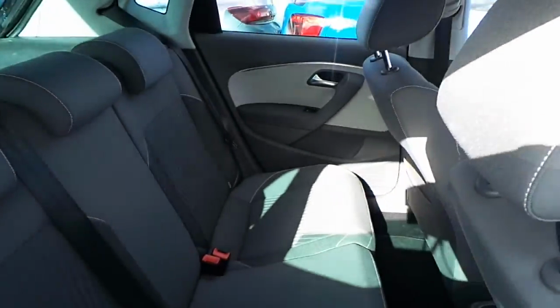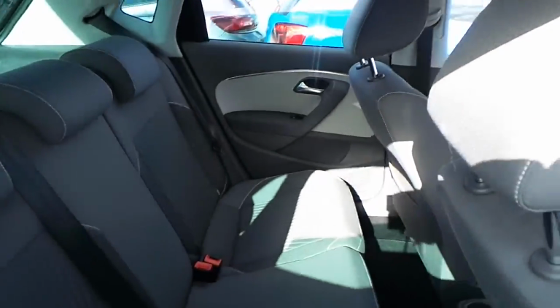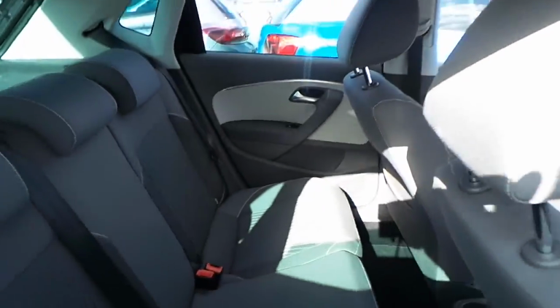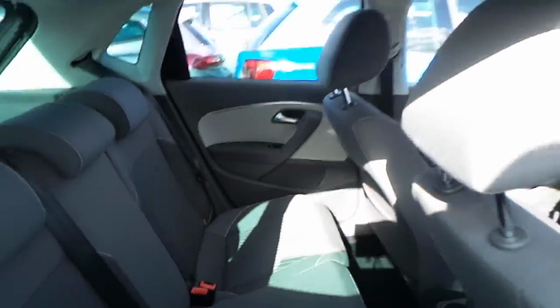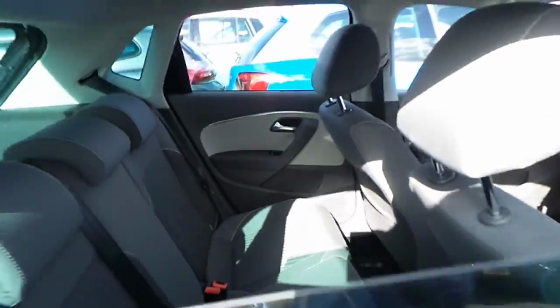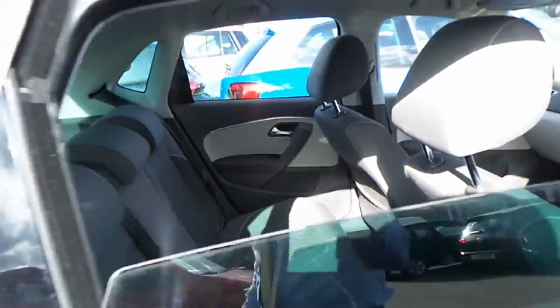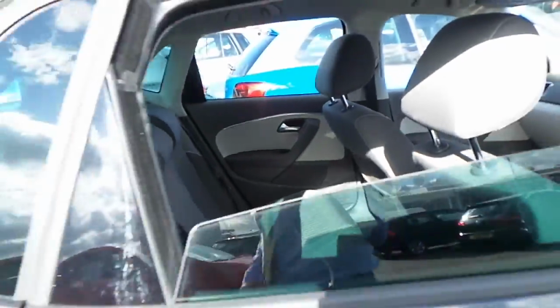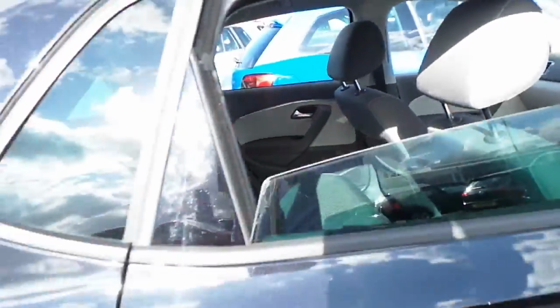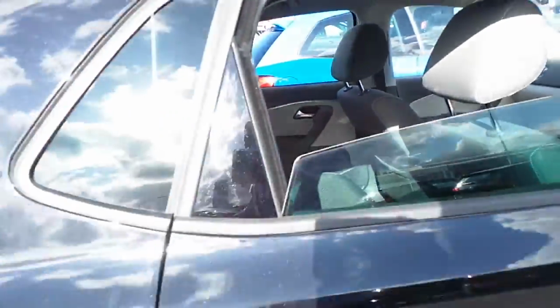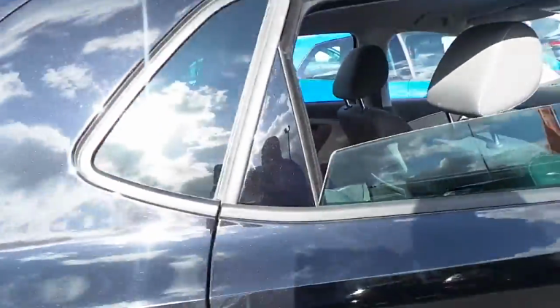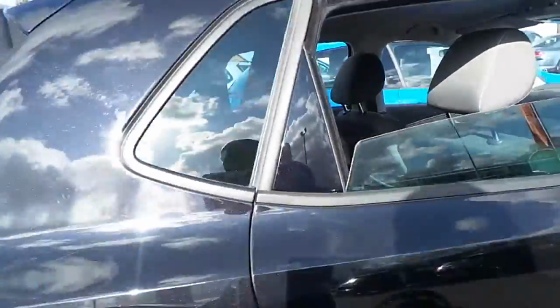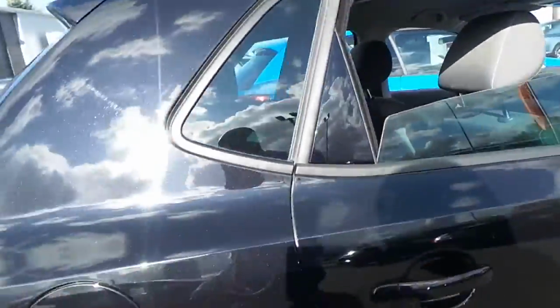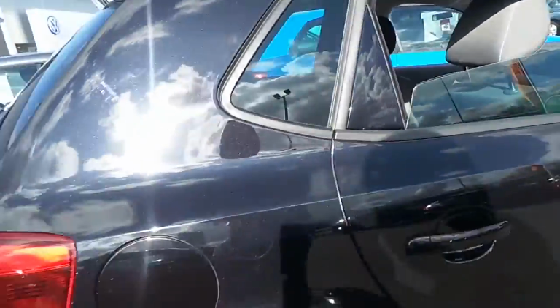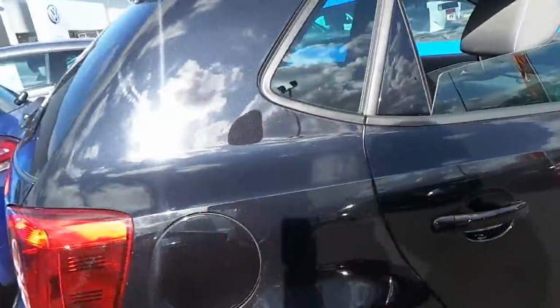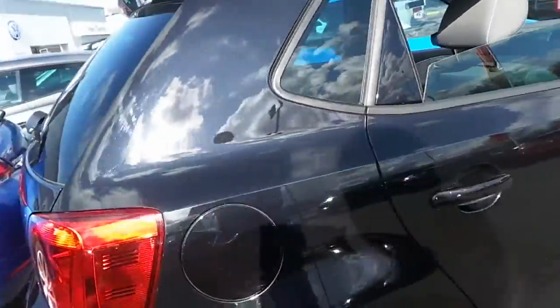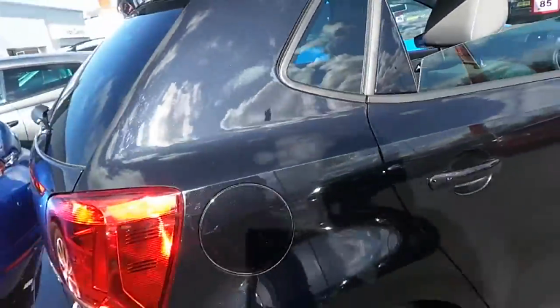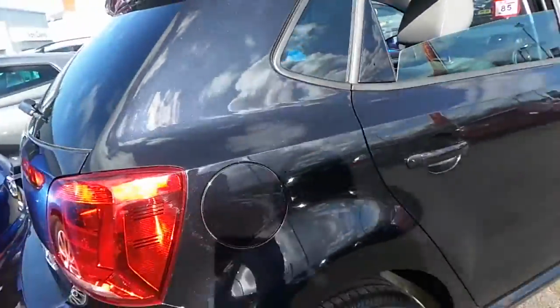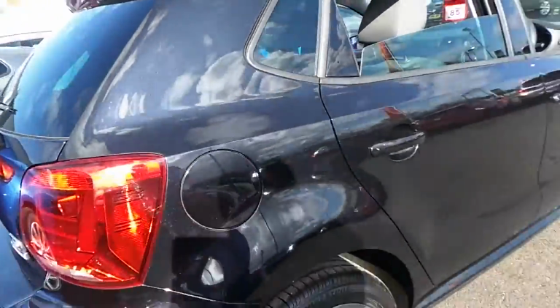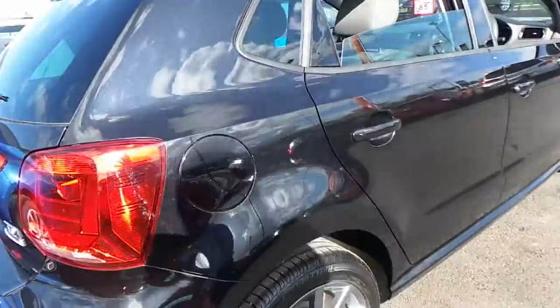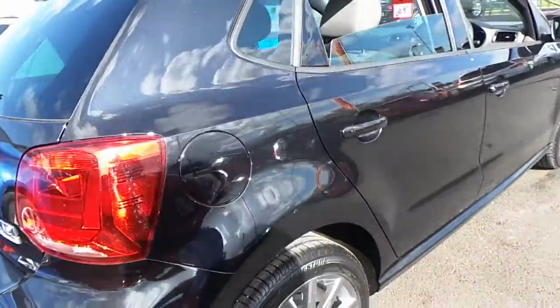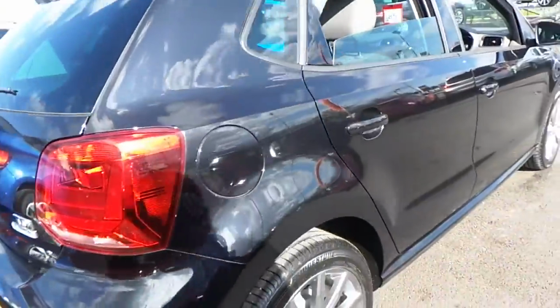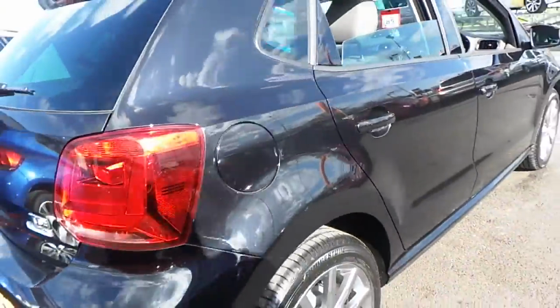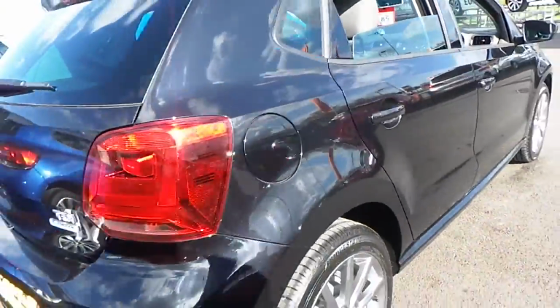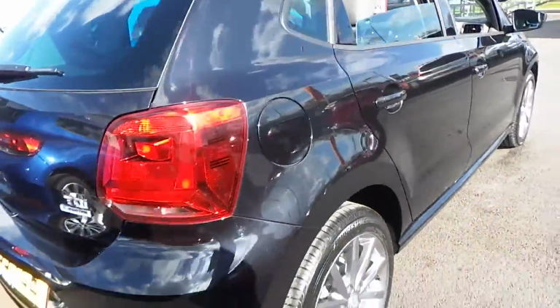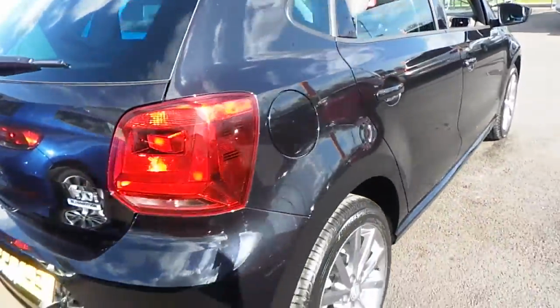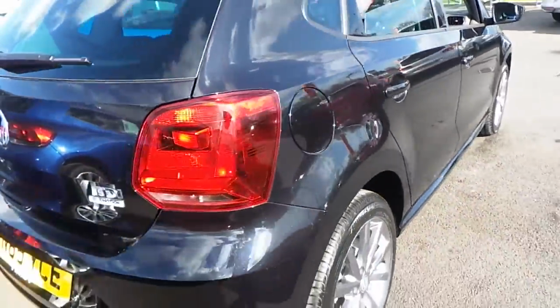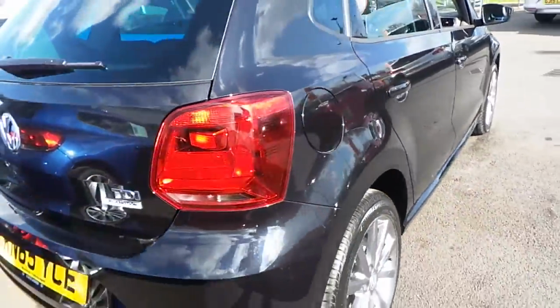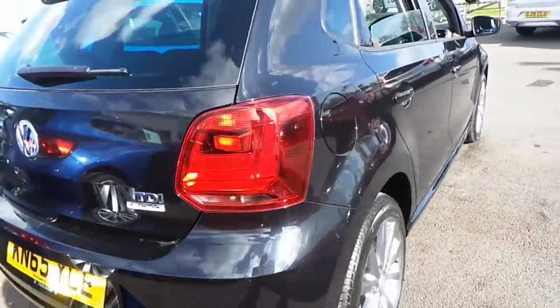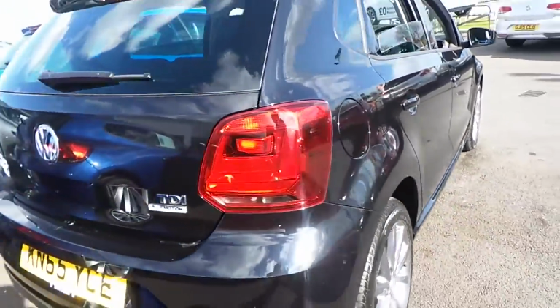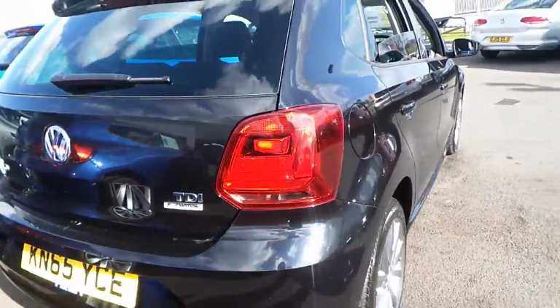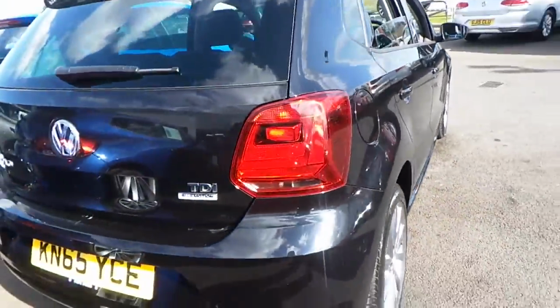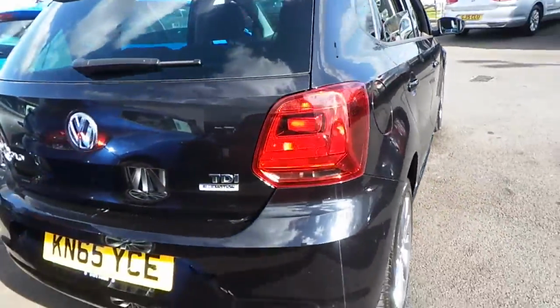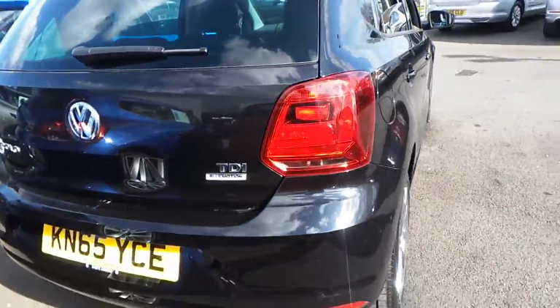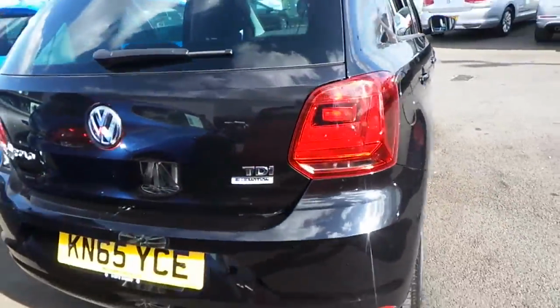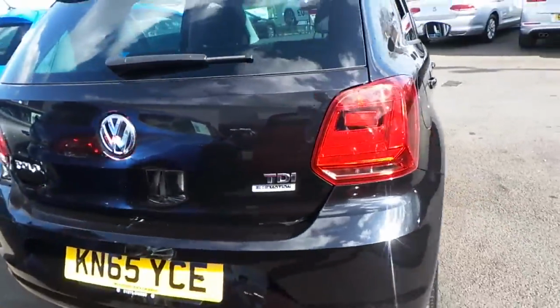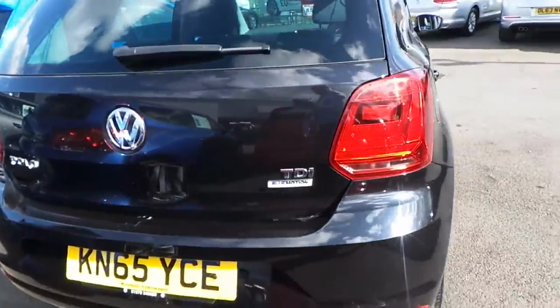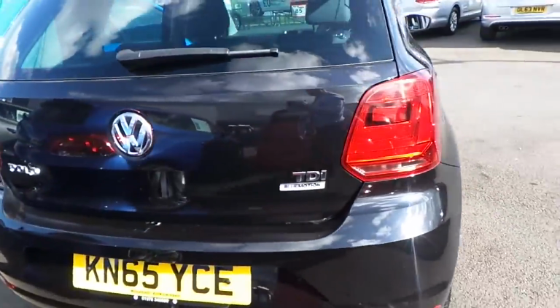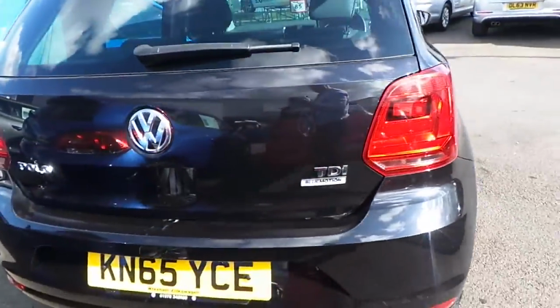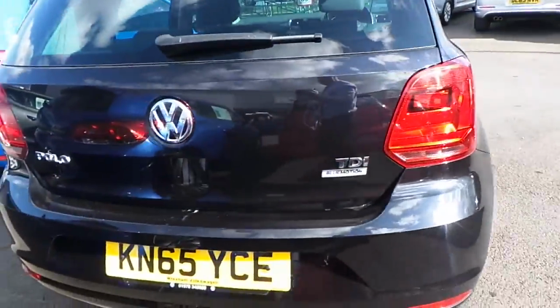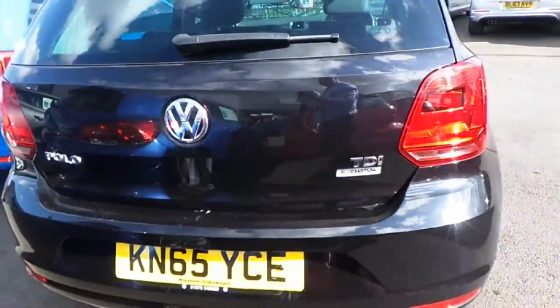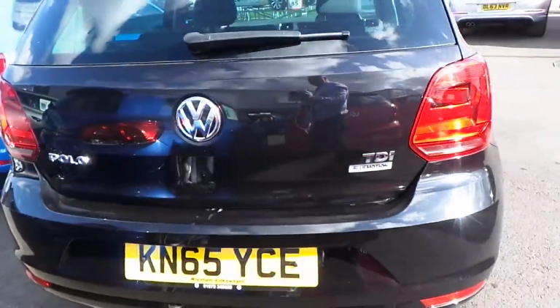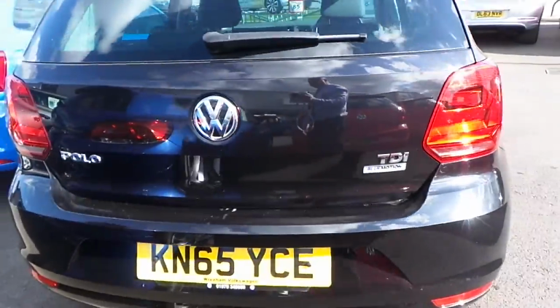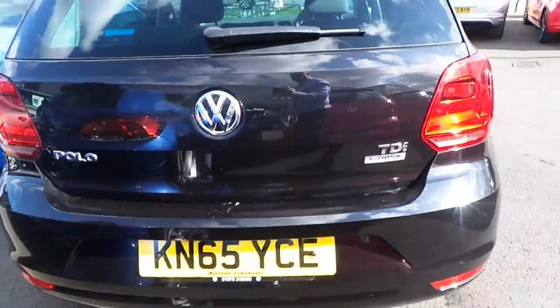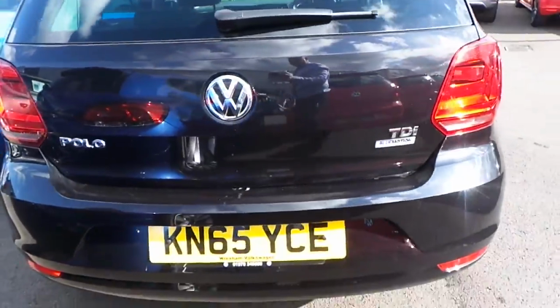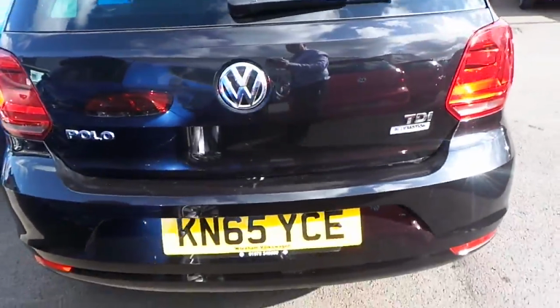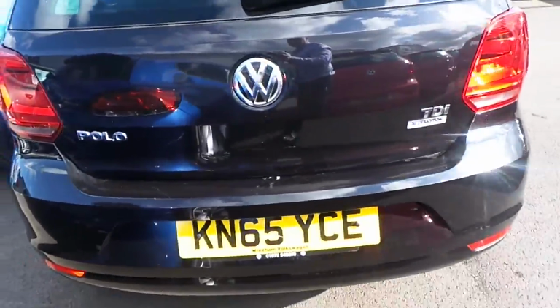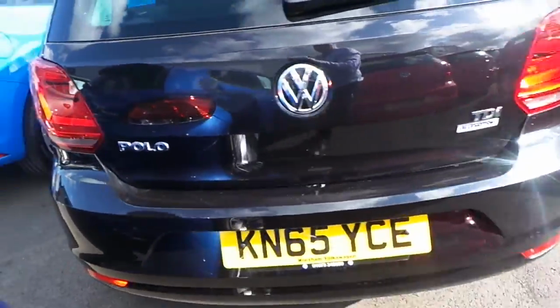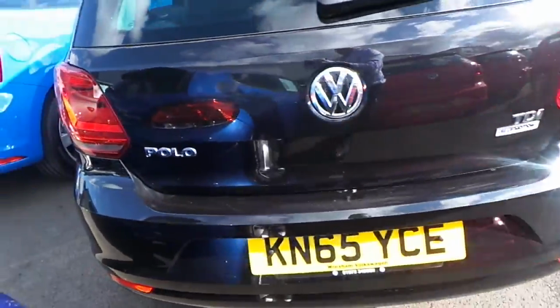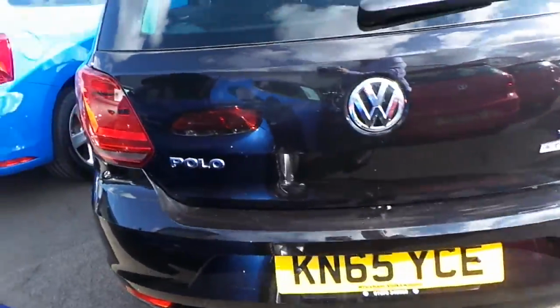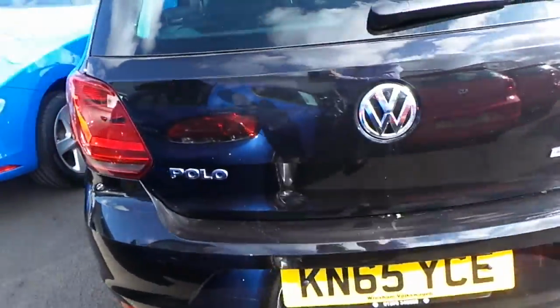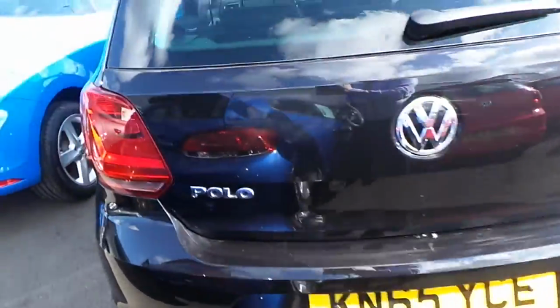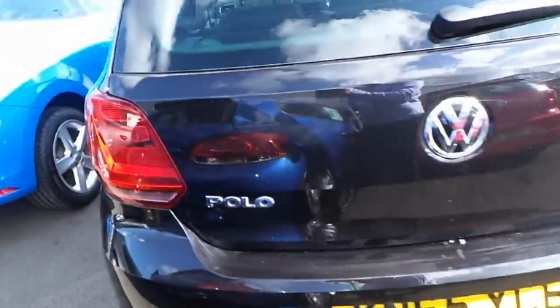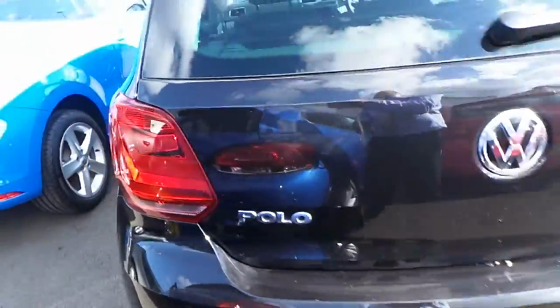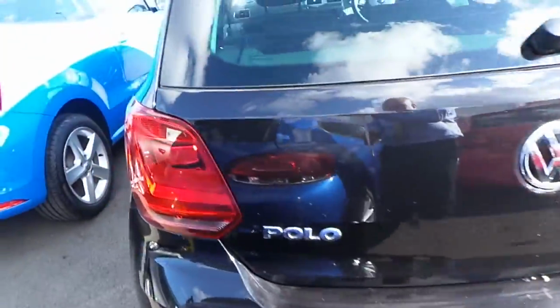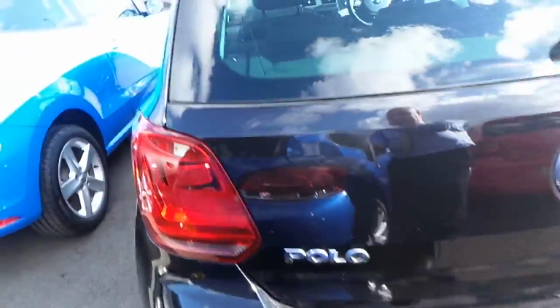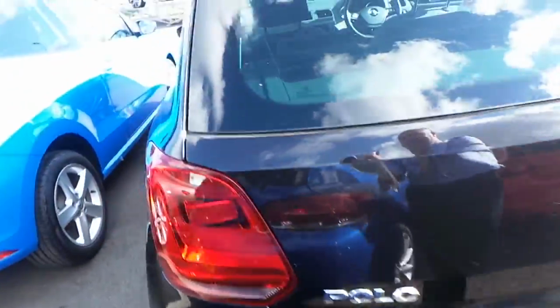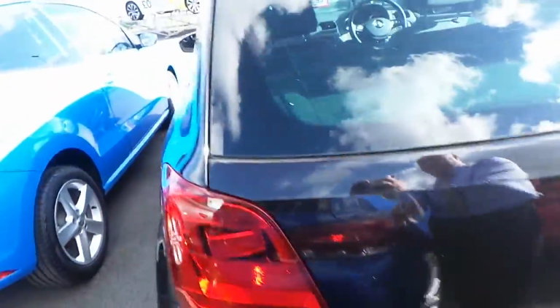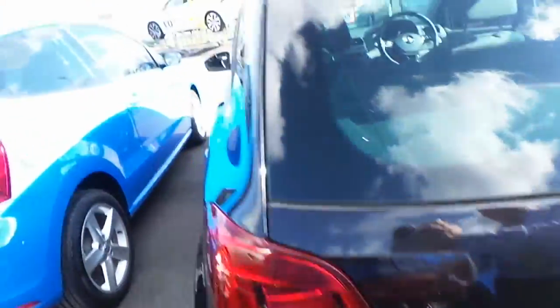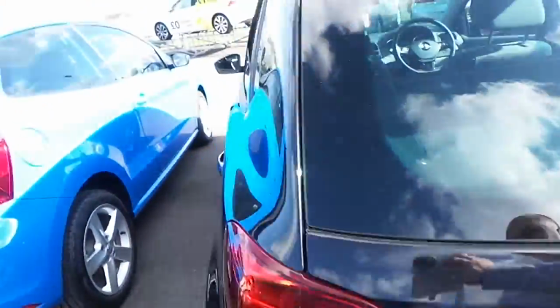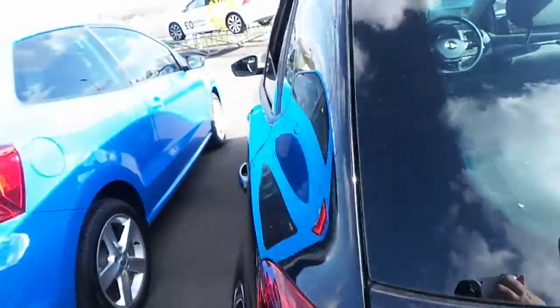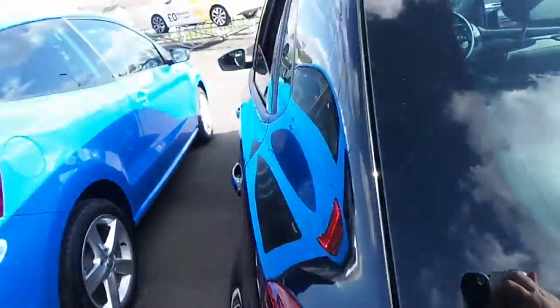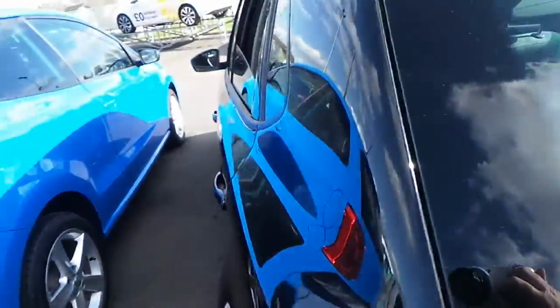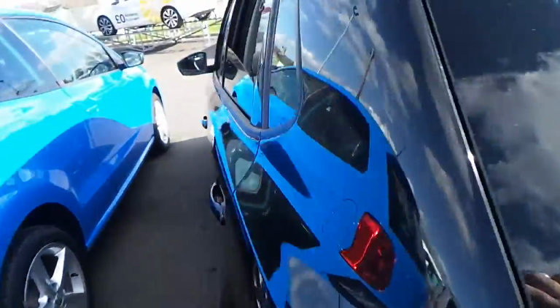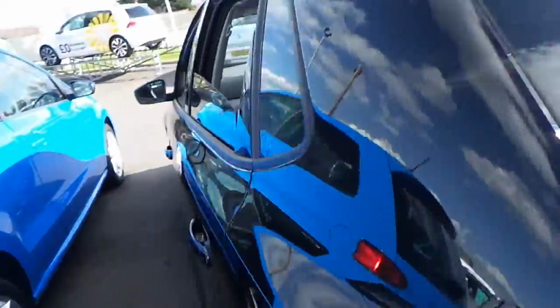It's a really nice car — being a diesel, you've got zero road tax and high miles per gallon as well, and it's in excellent condition.